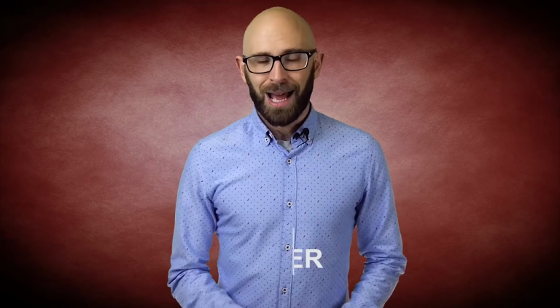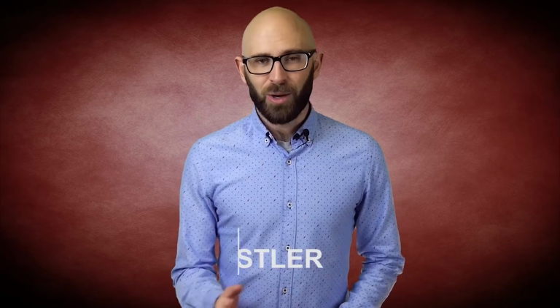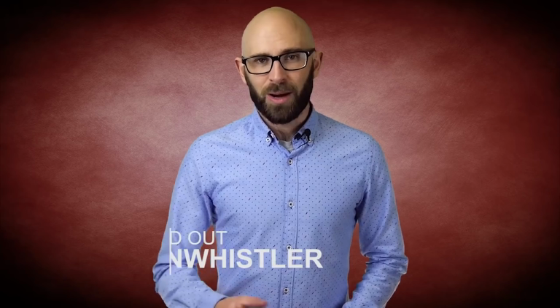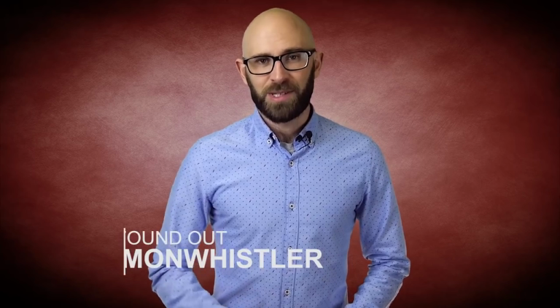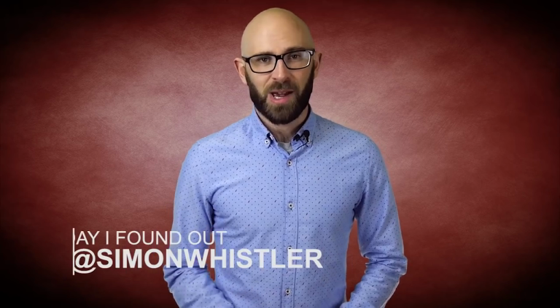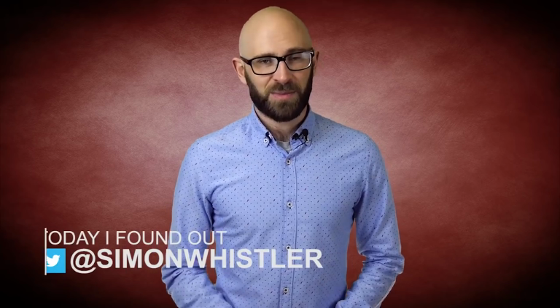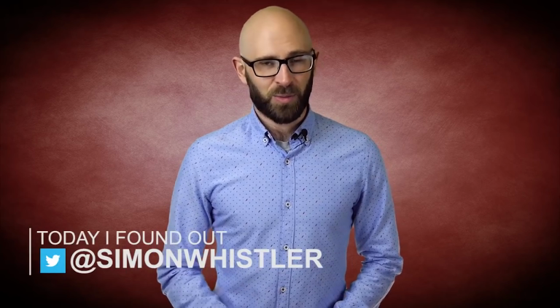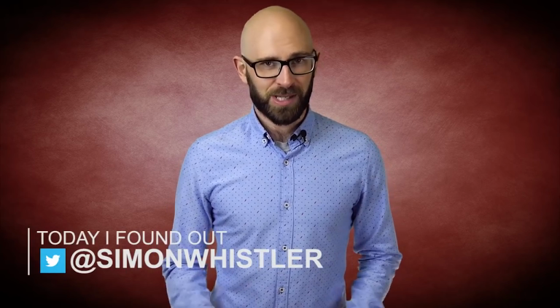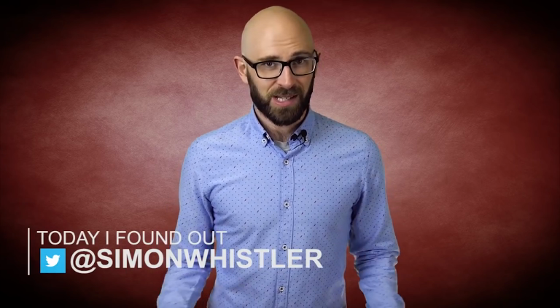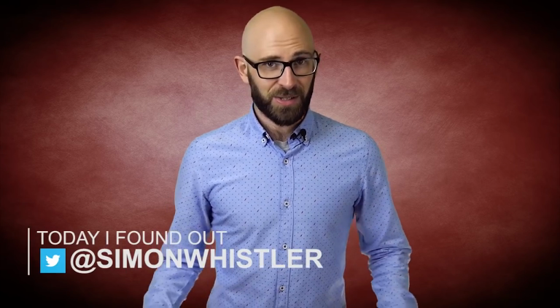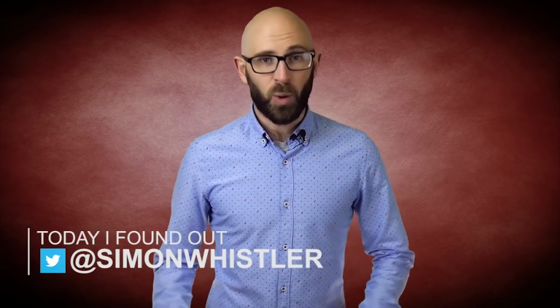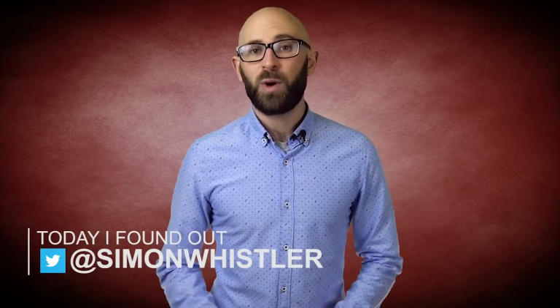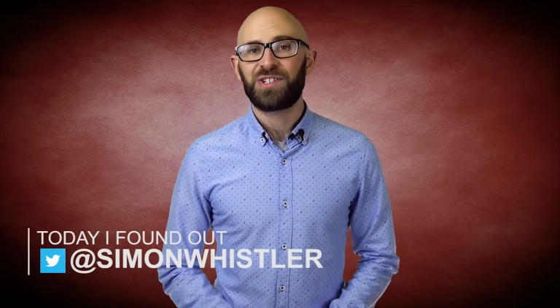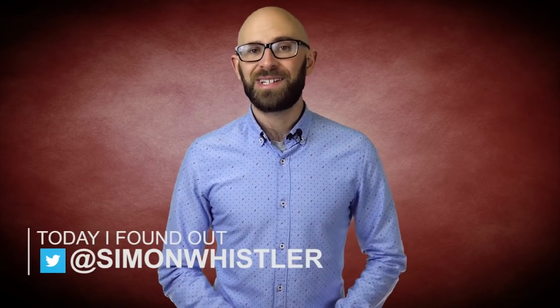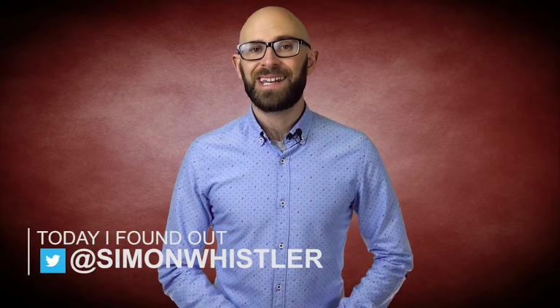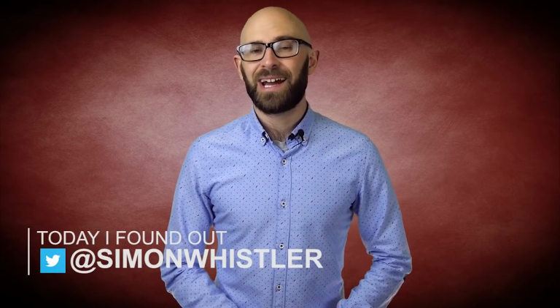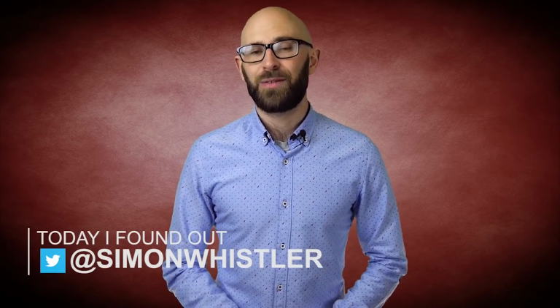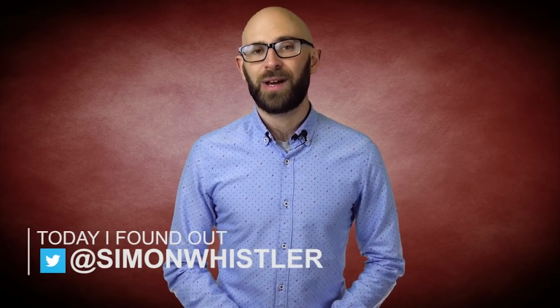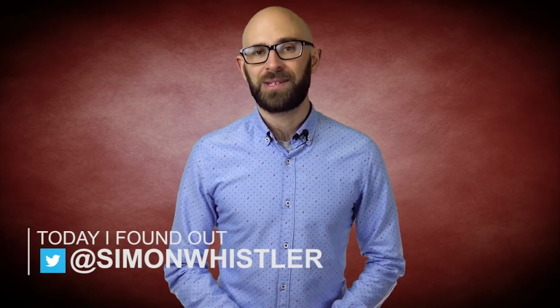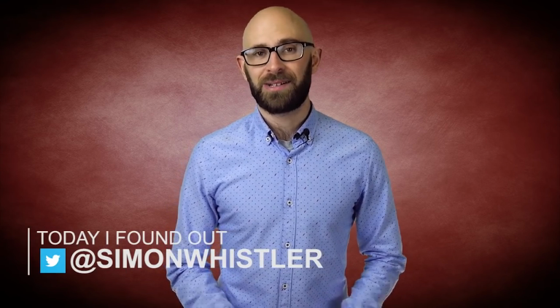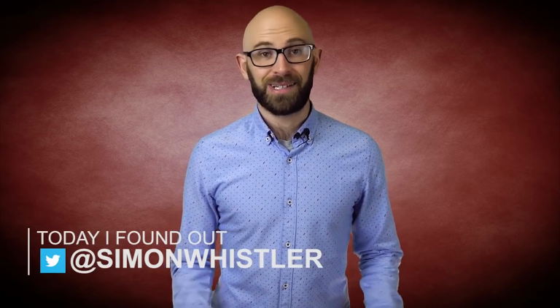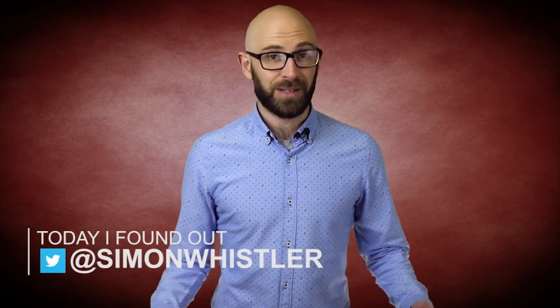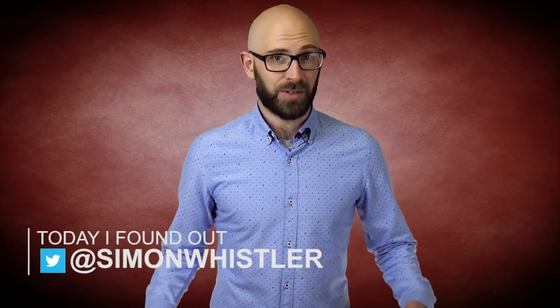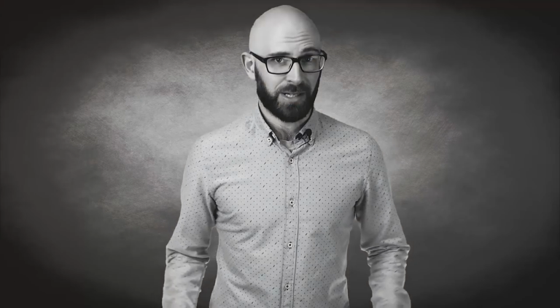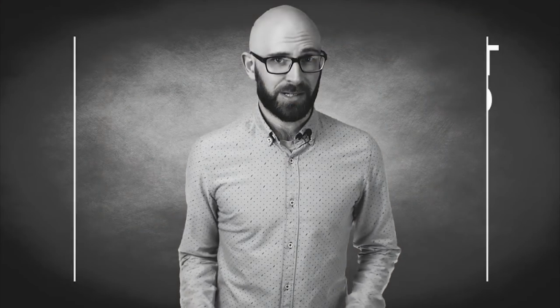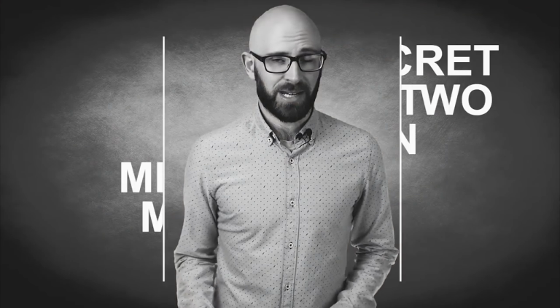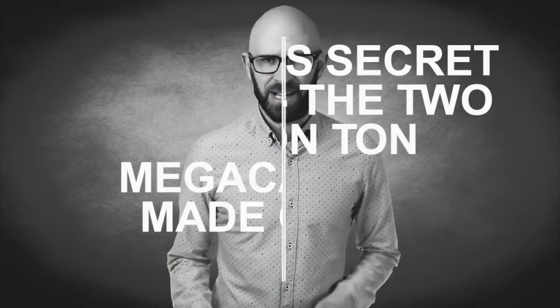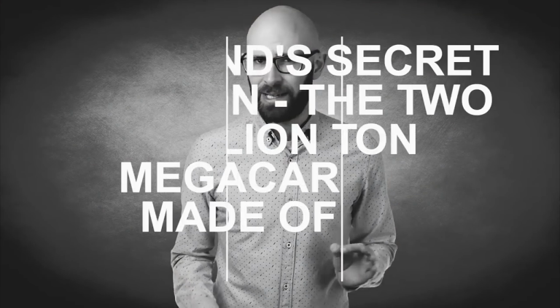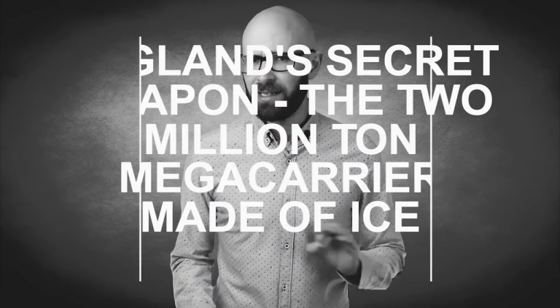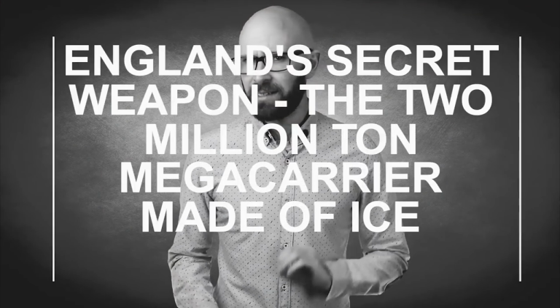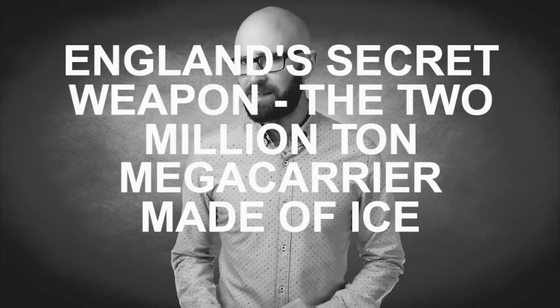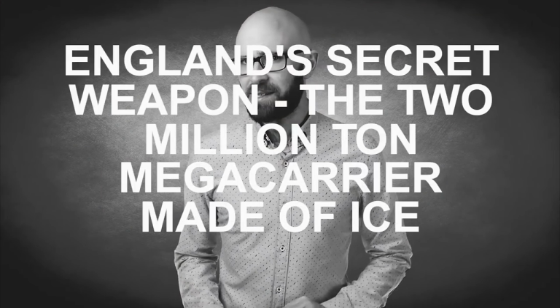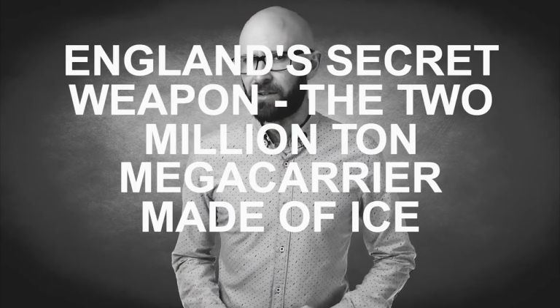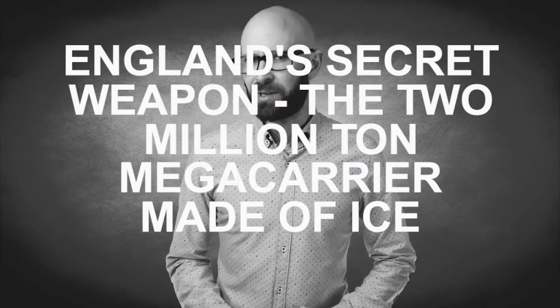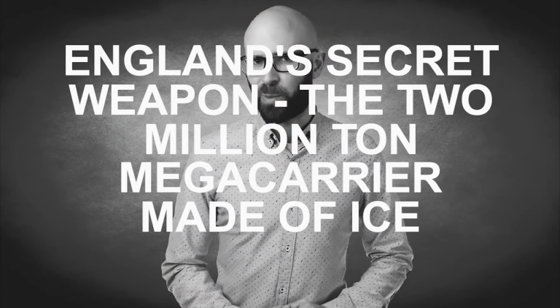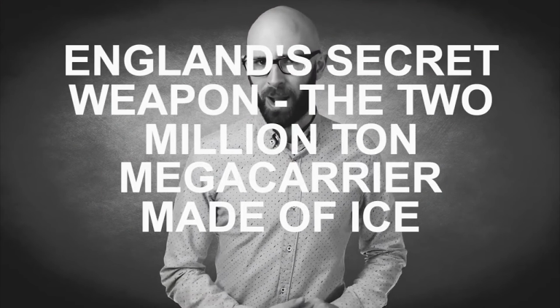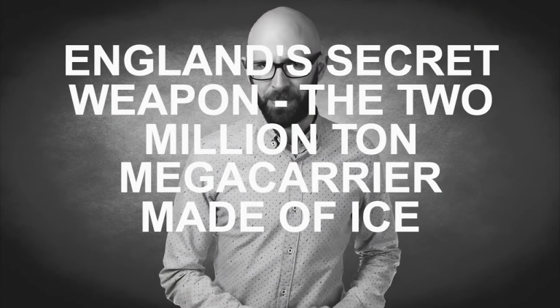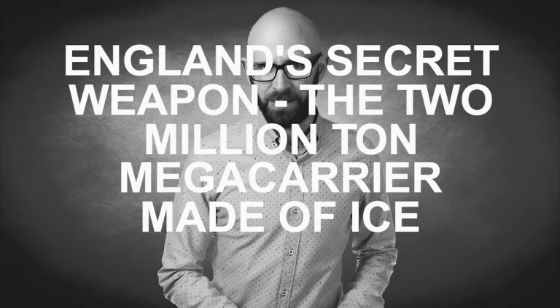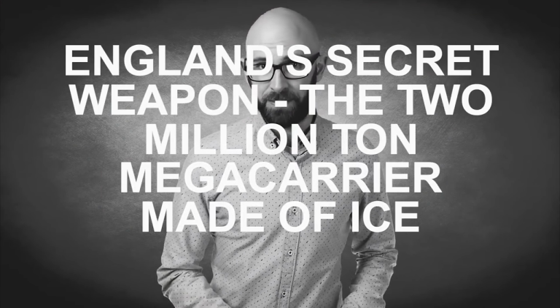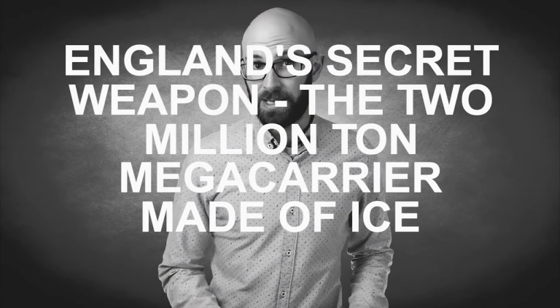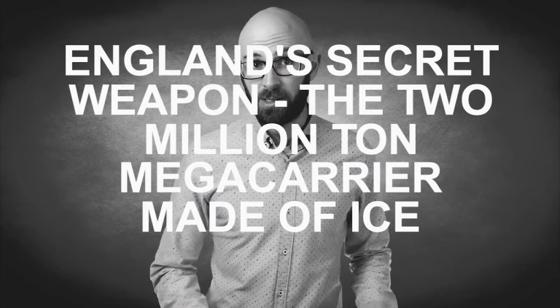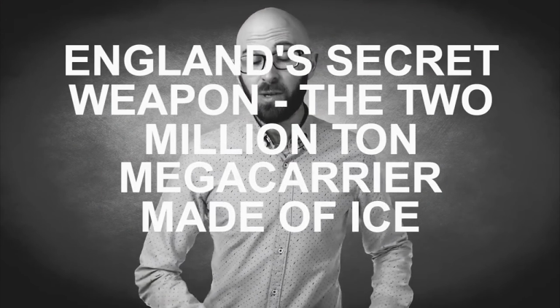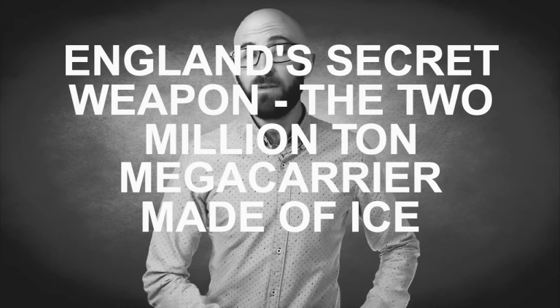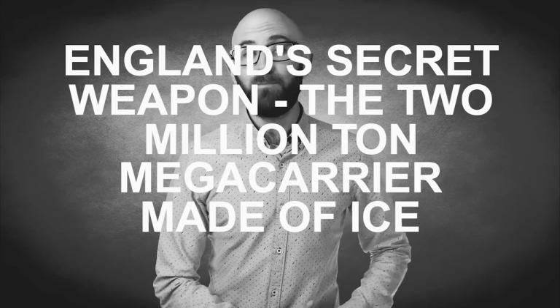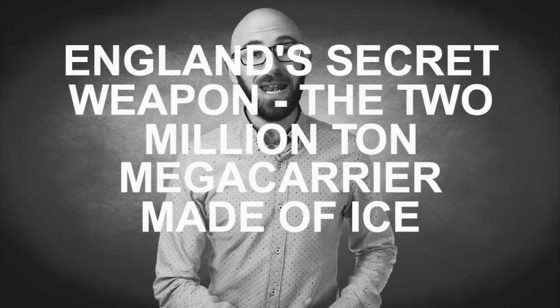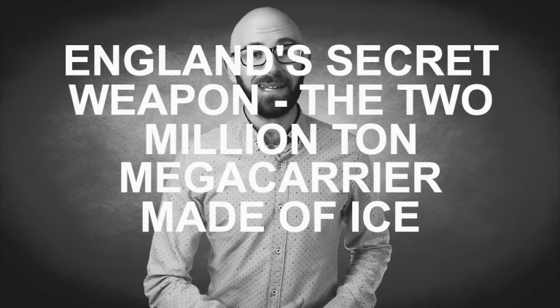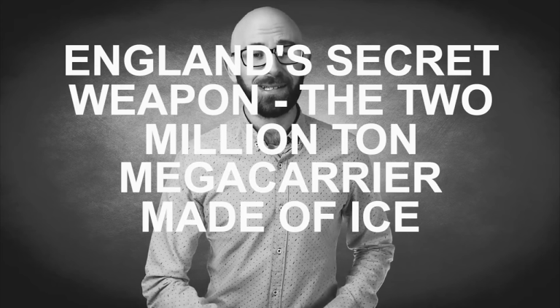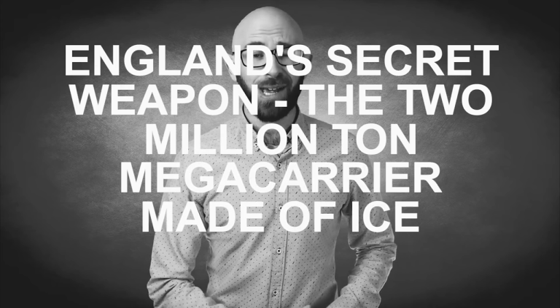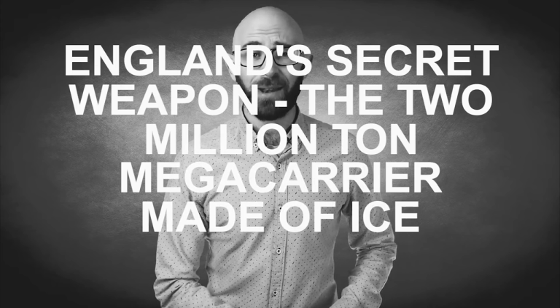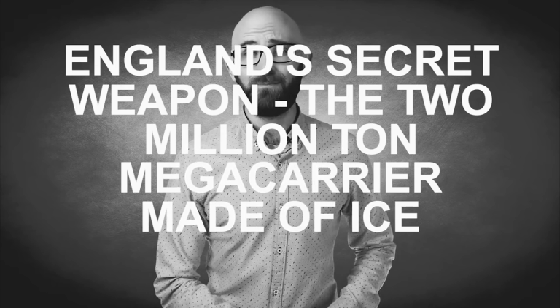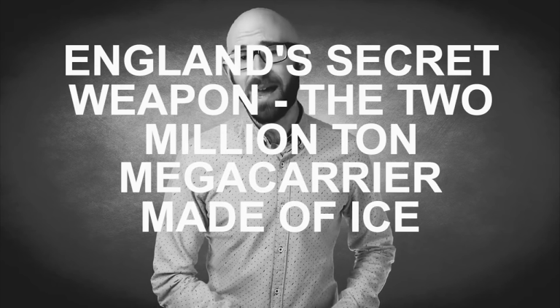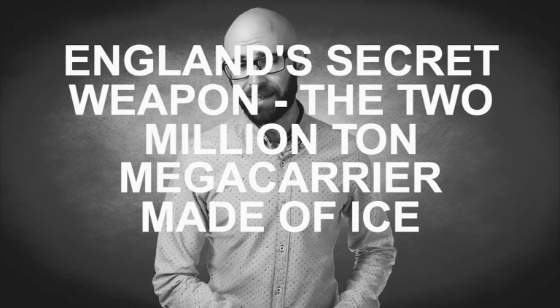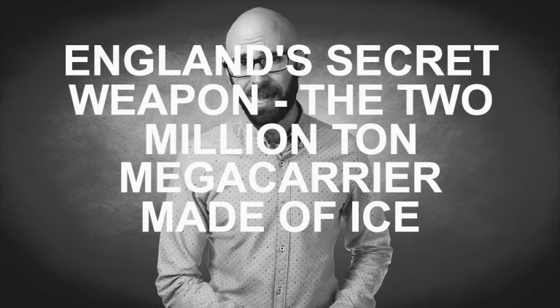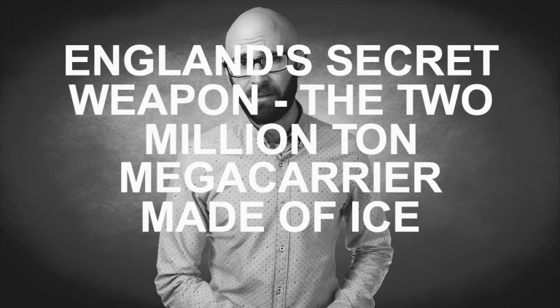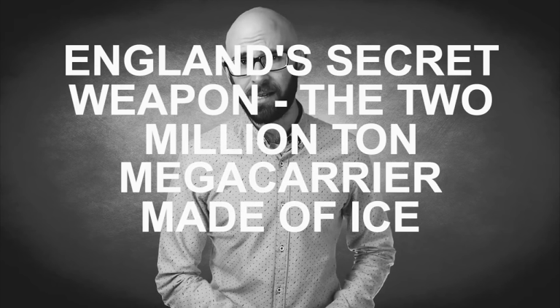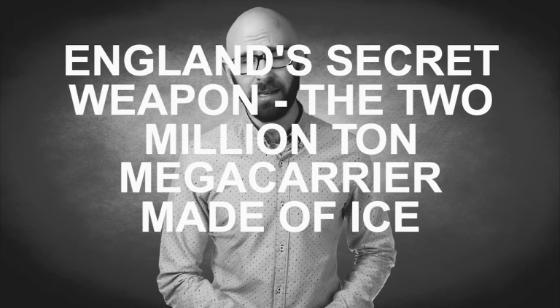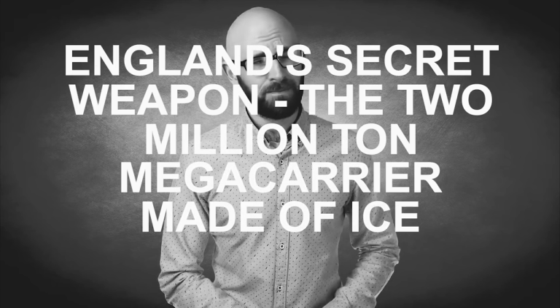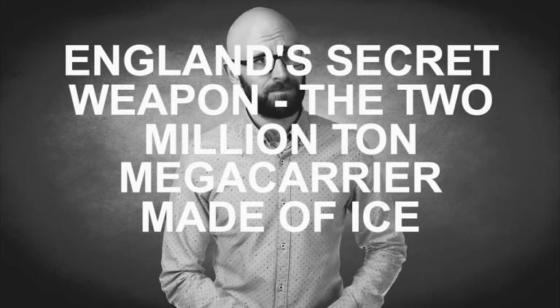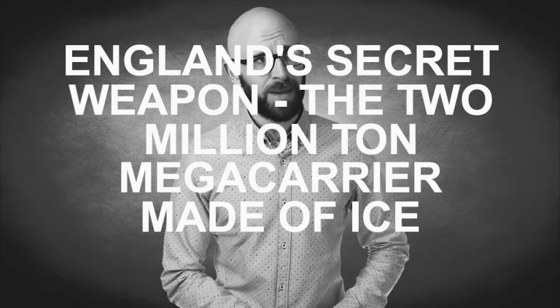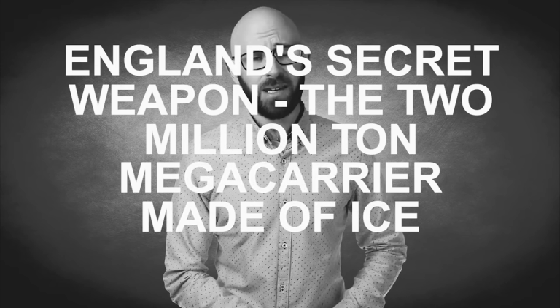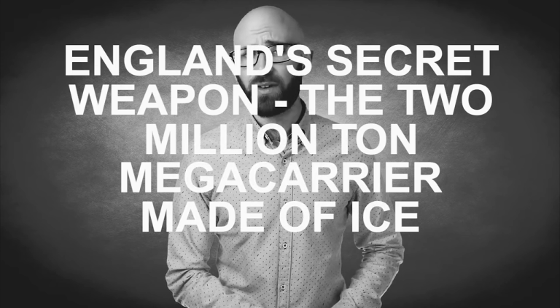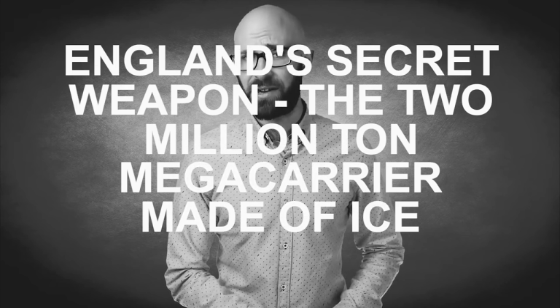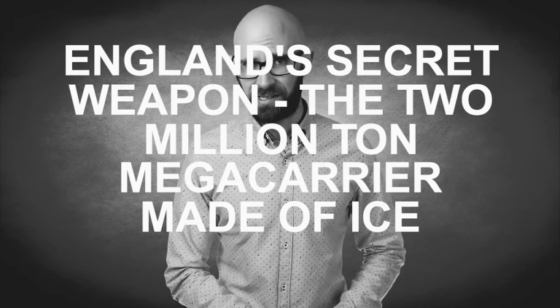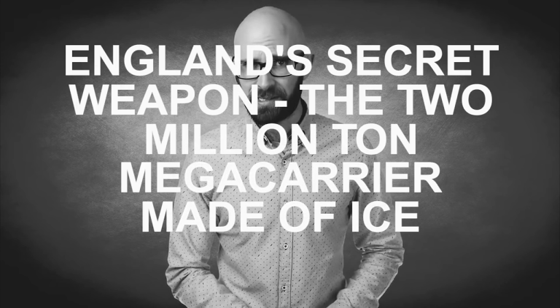Hello, I'm Simon Whistler, you're watching Today I Found Out, and in the video today: England's secret weapon, the two million ton mega carrier made of ice.